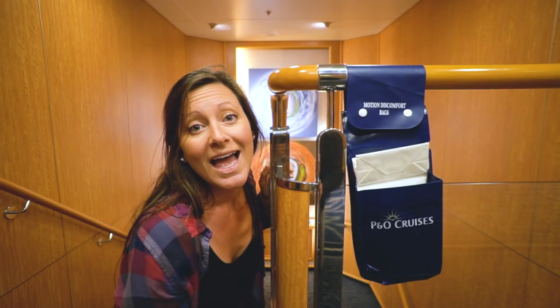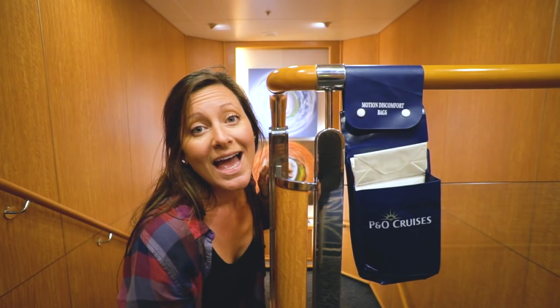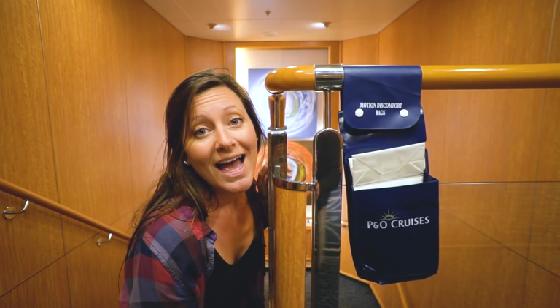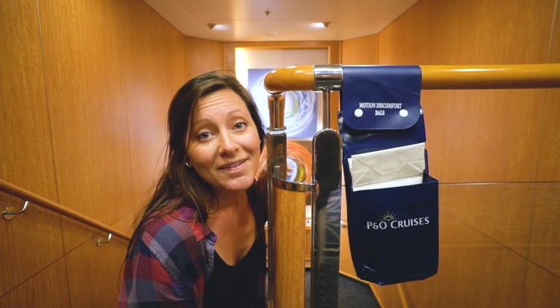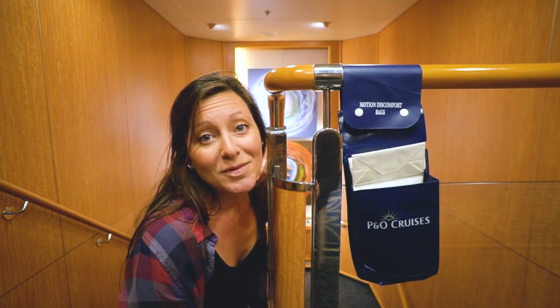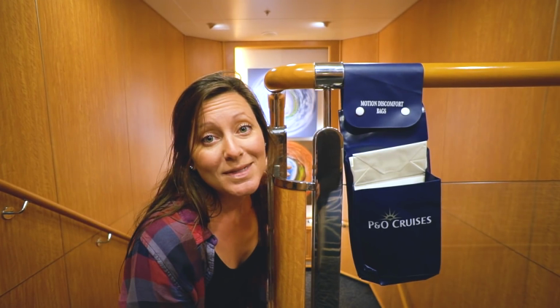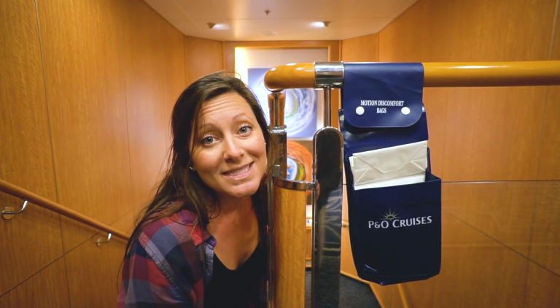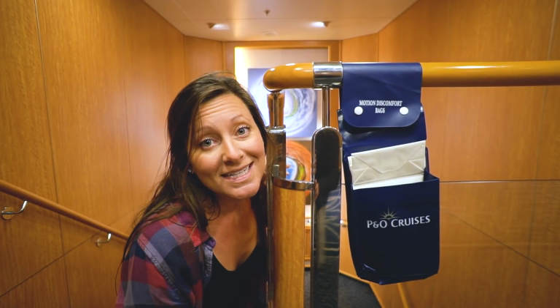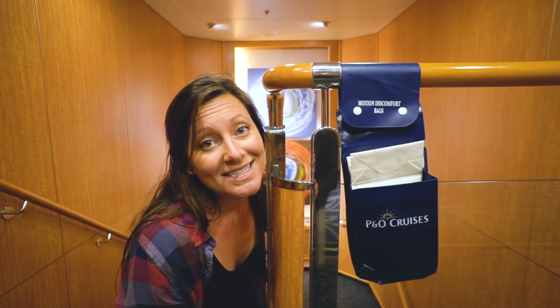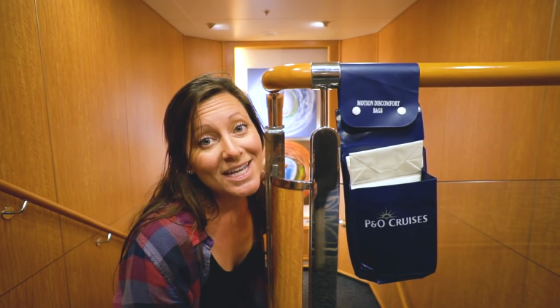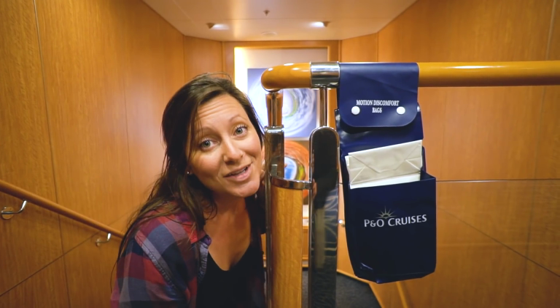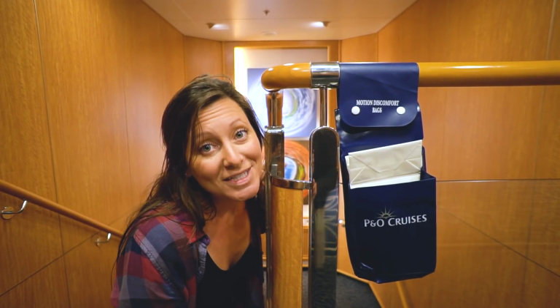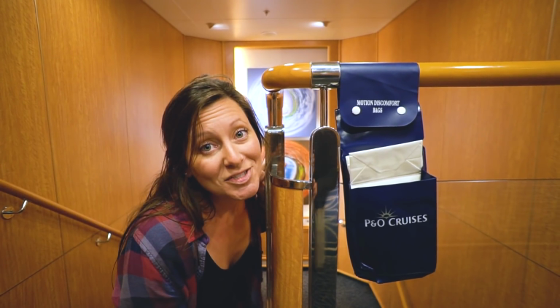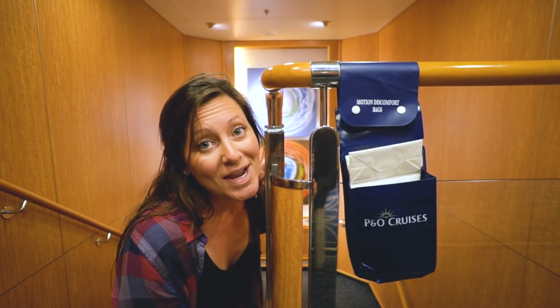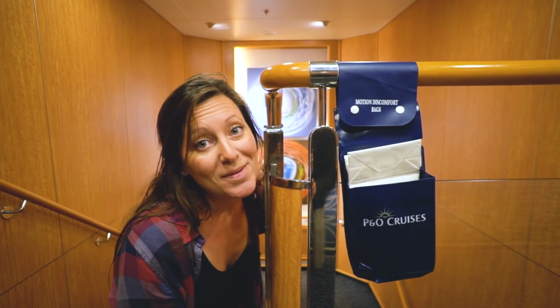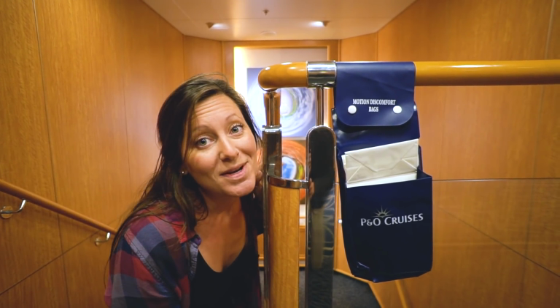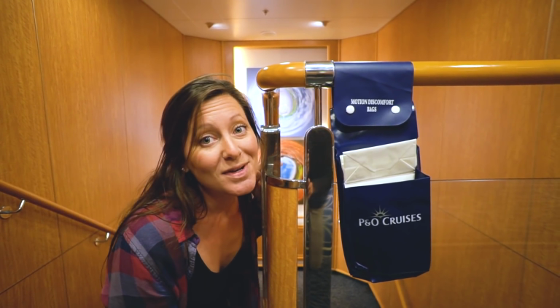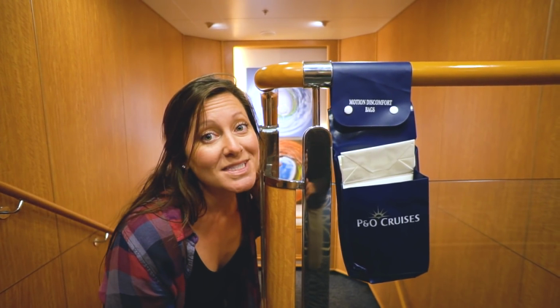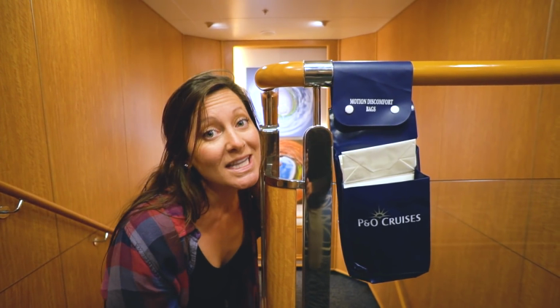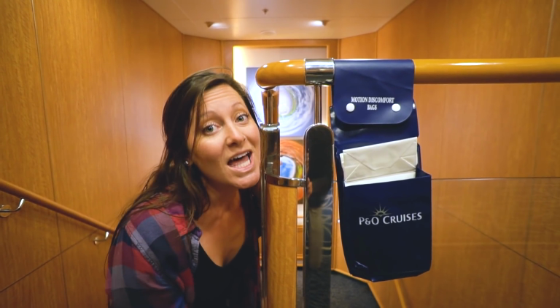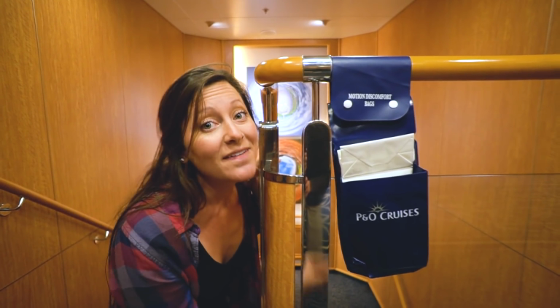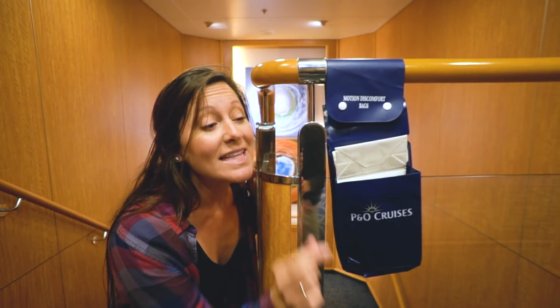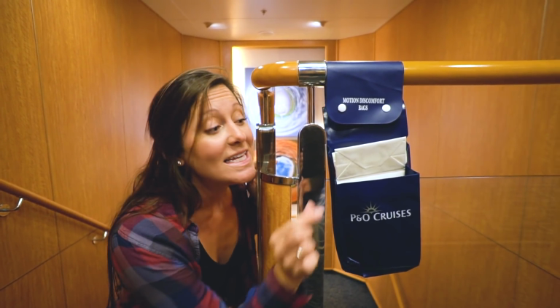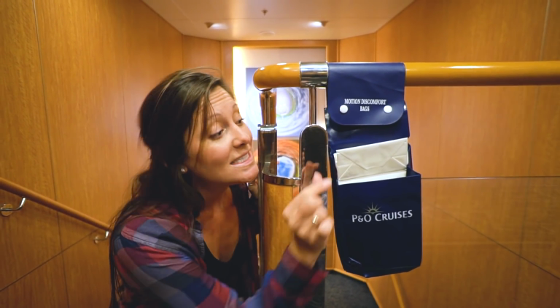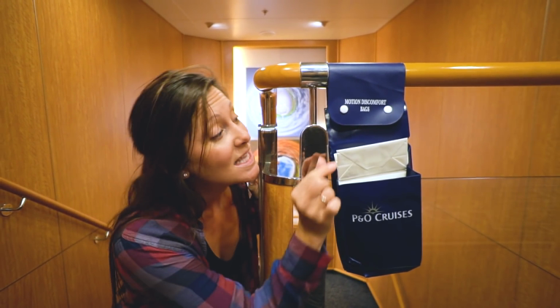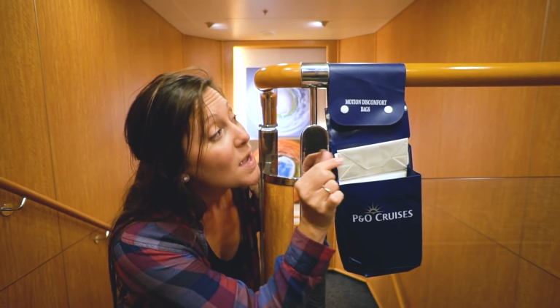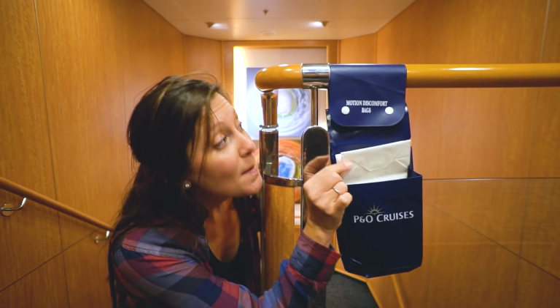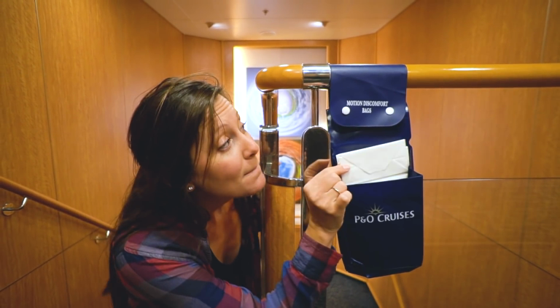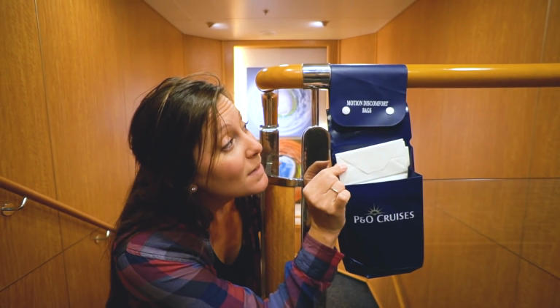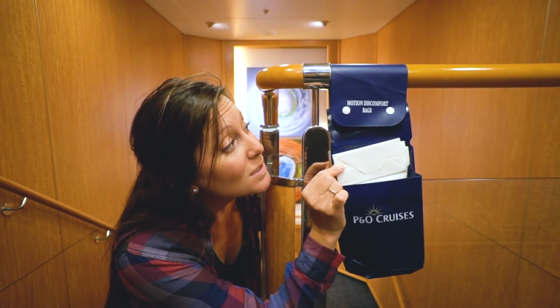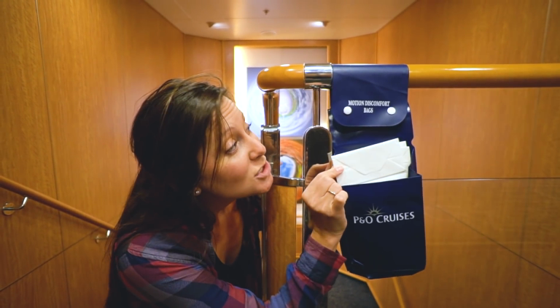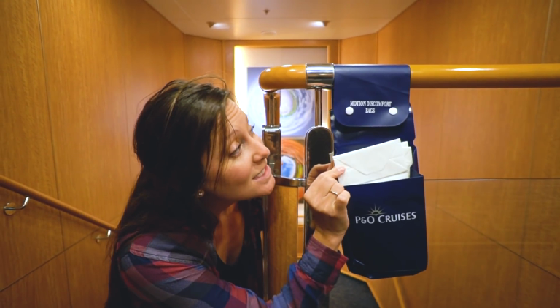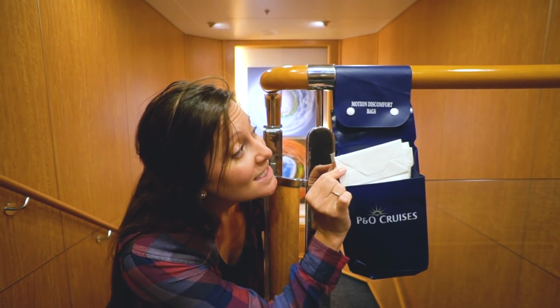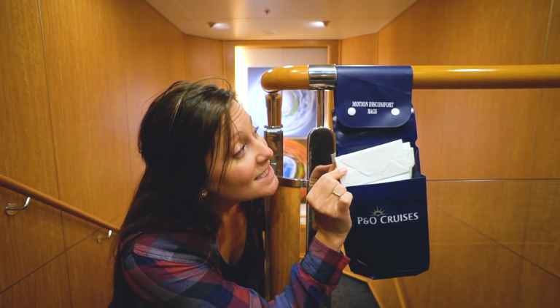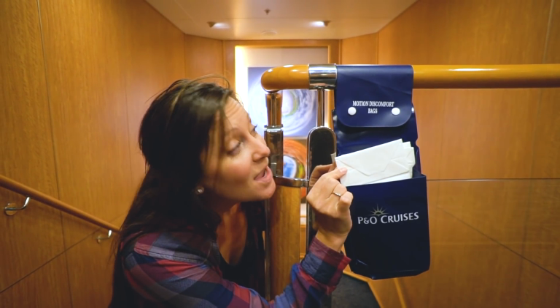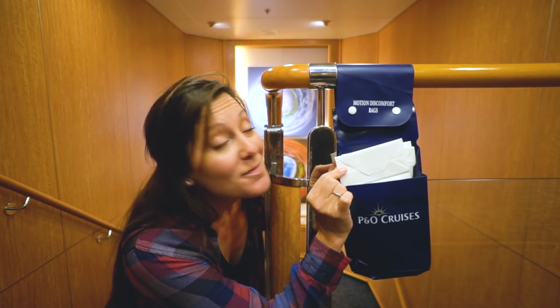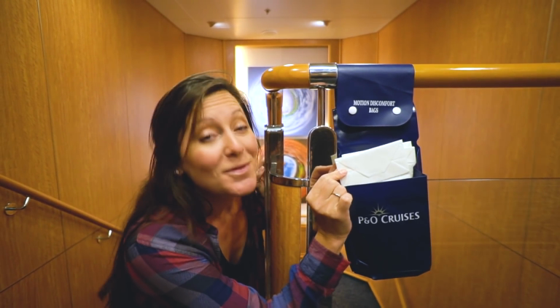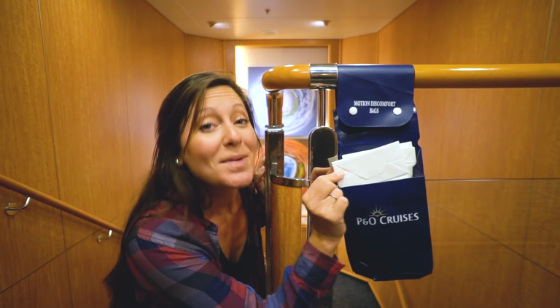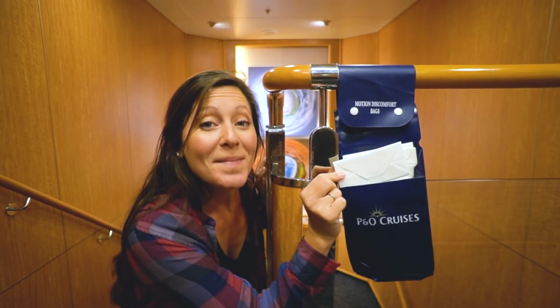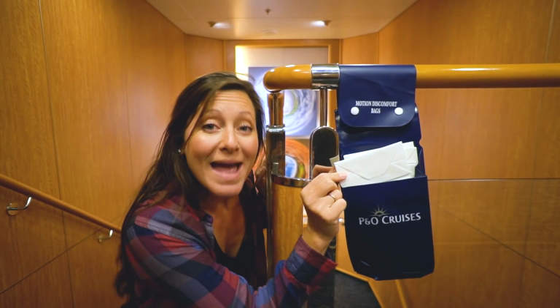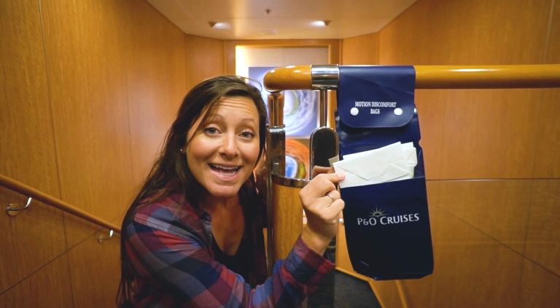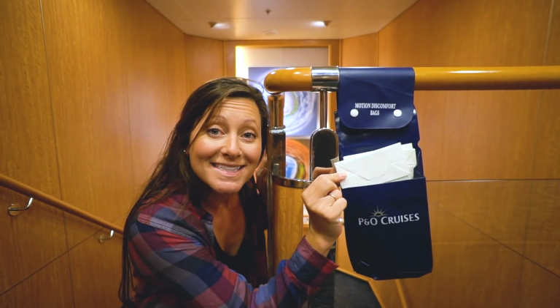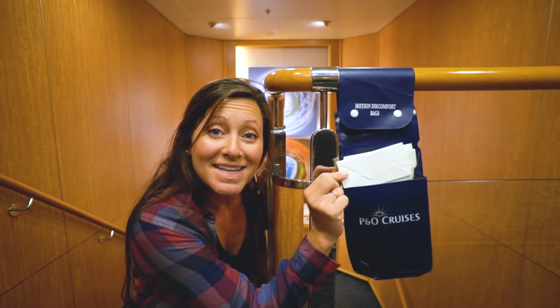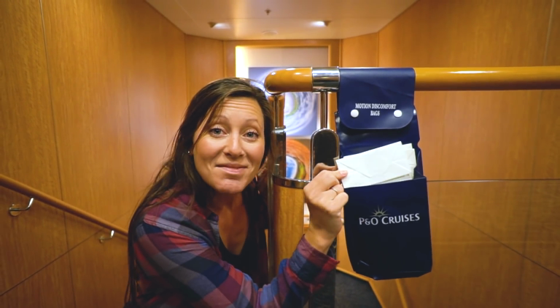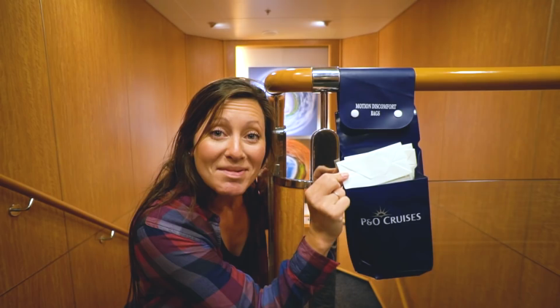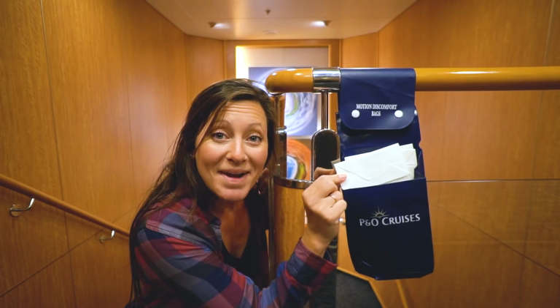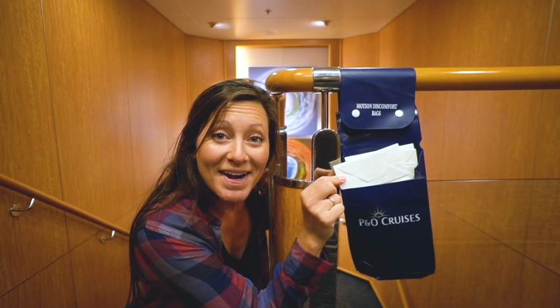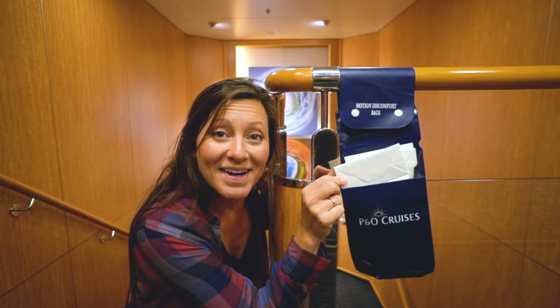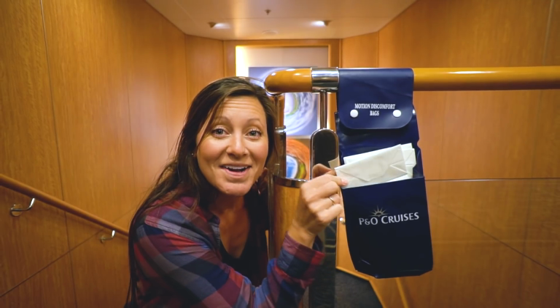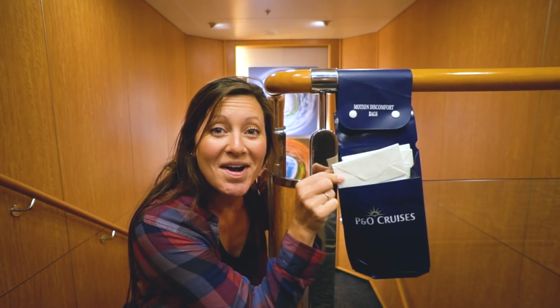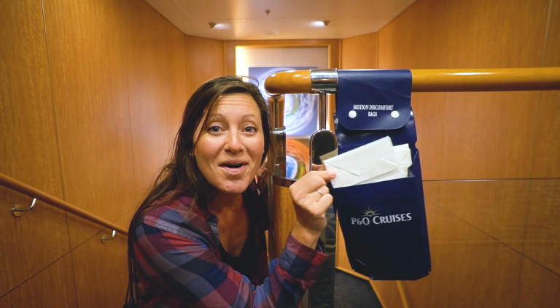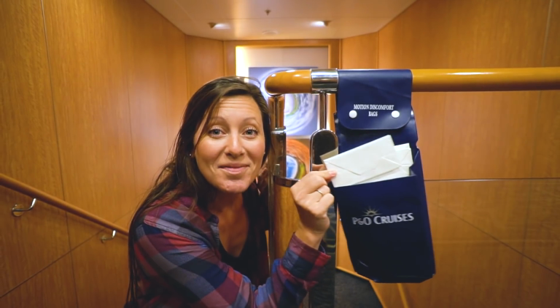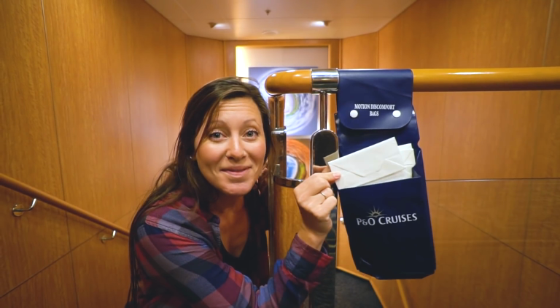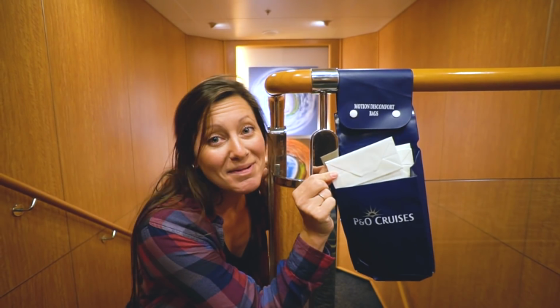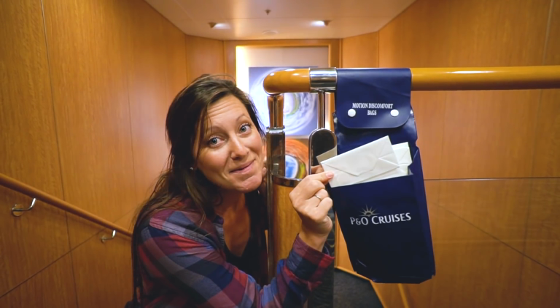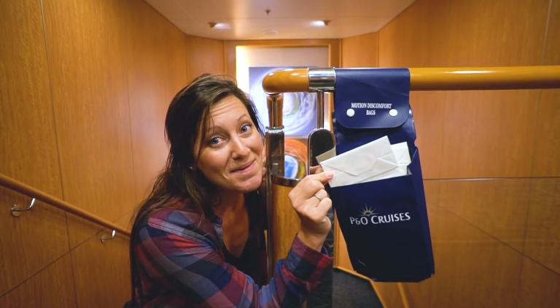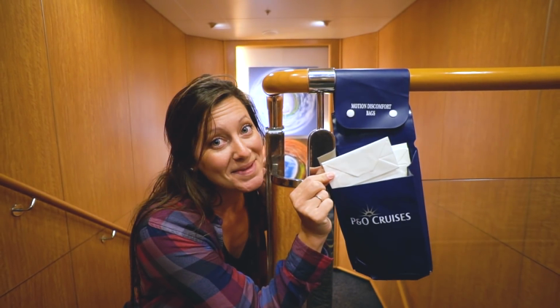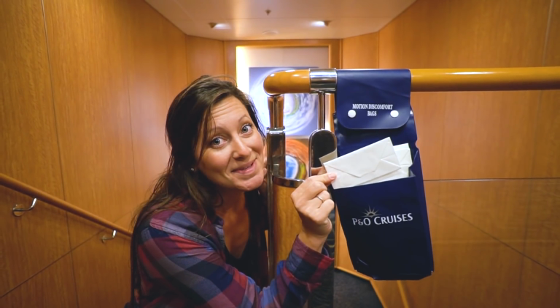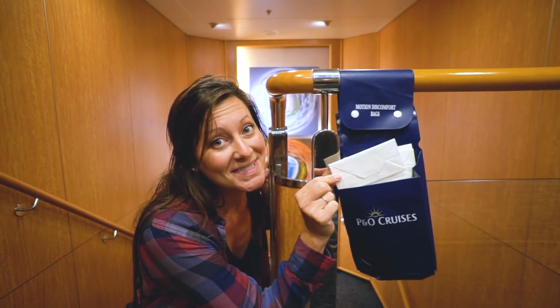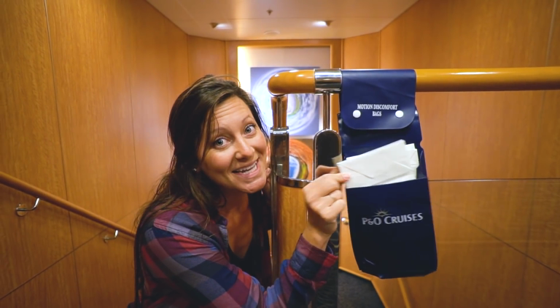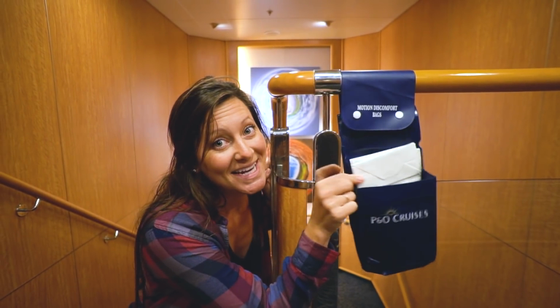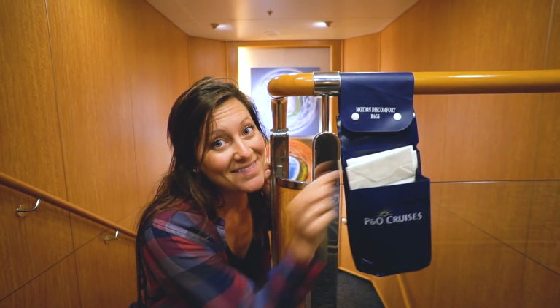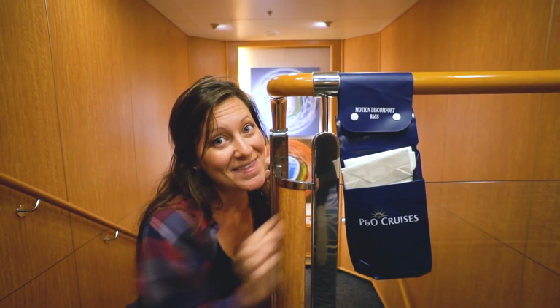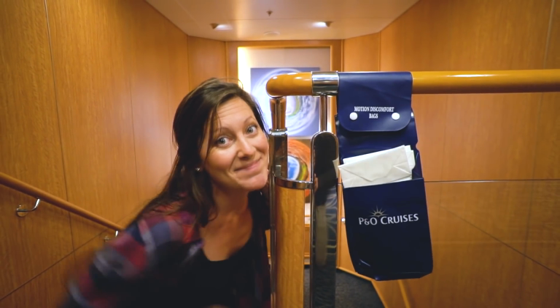After we set sail yesterday, we noticed a lot of these motion discomfort bags everywhere. Hopefully we won't be using any of them.